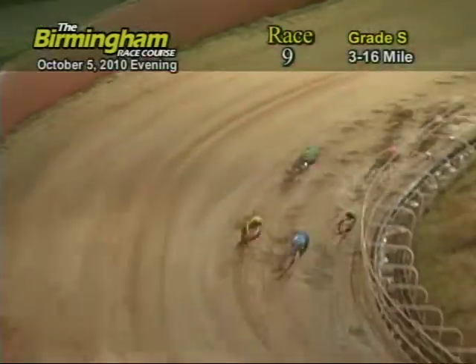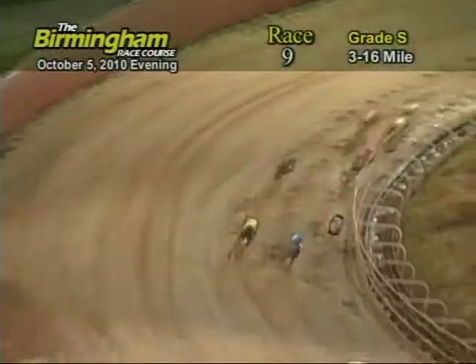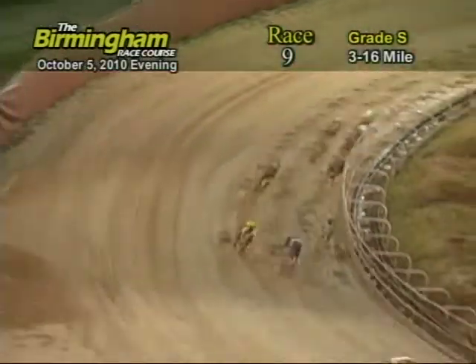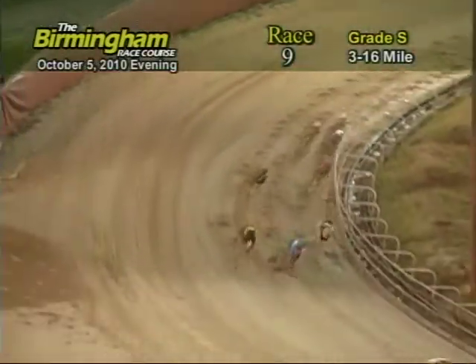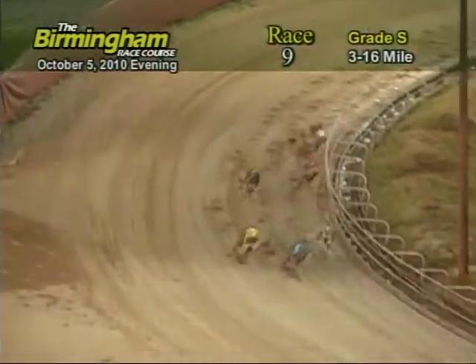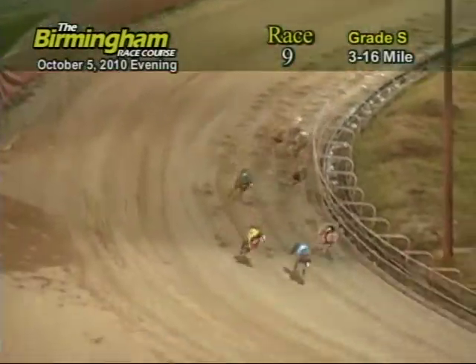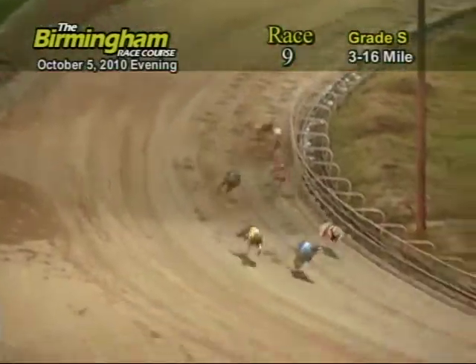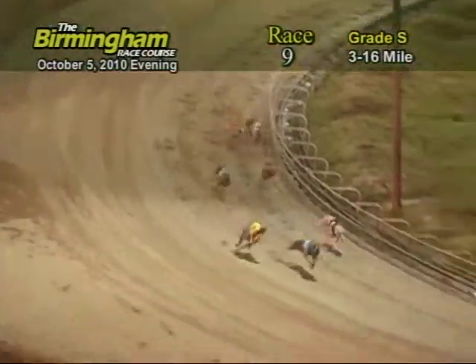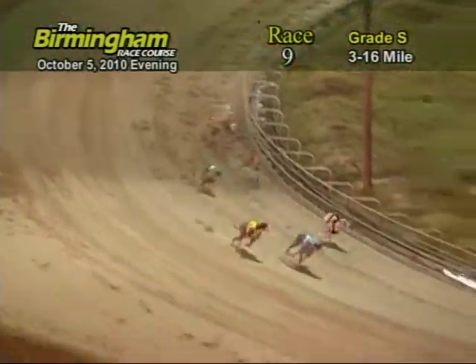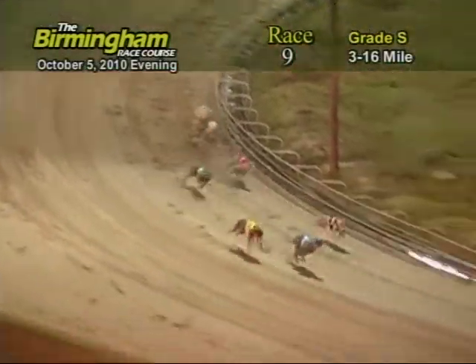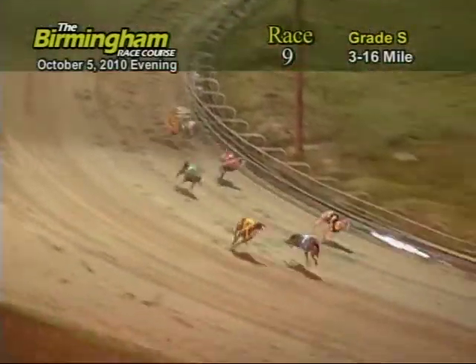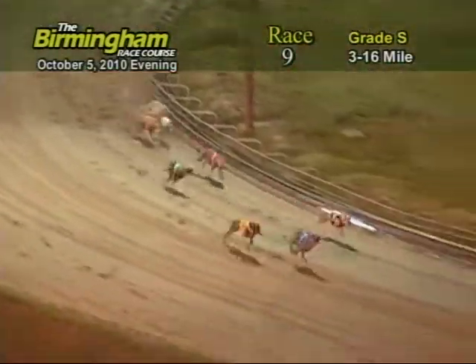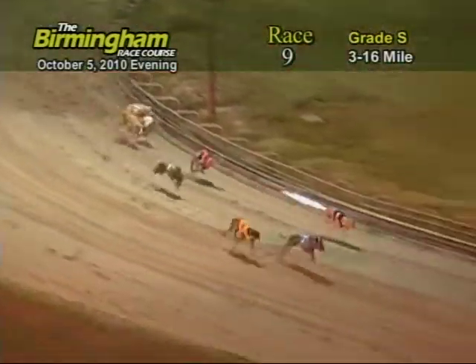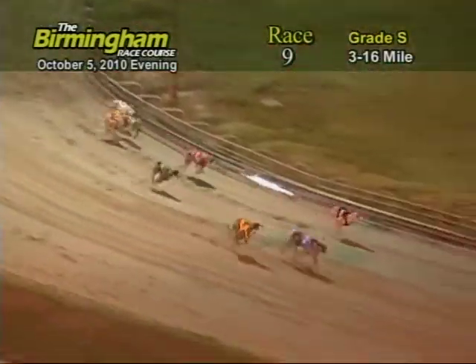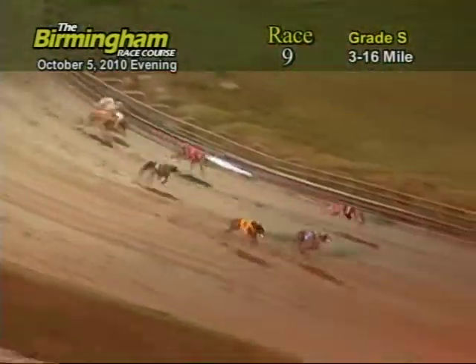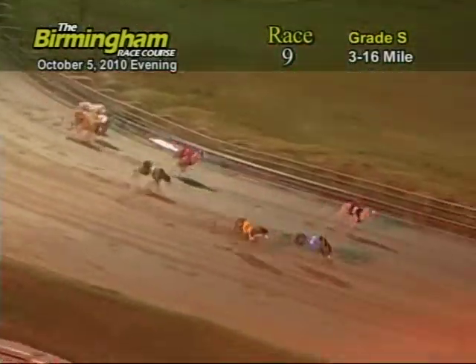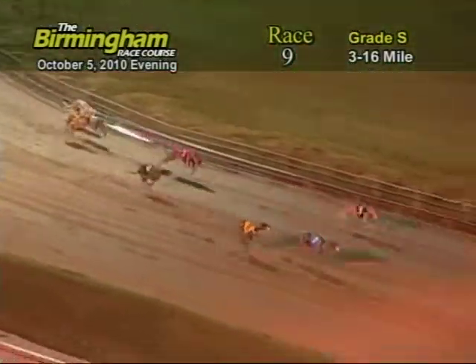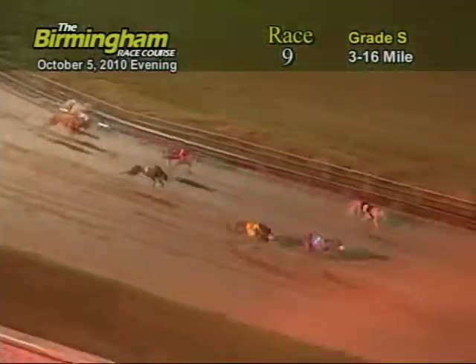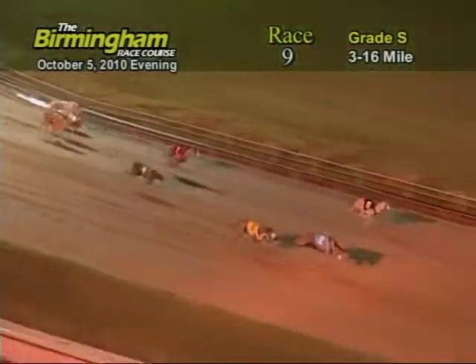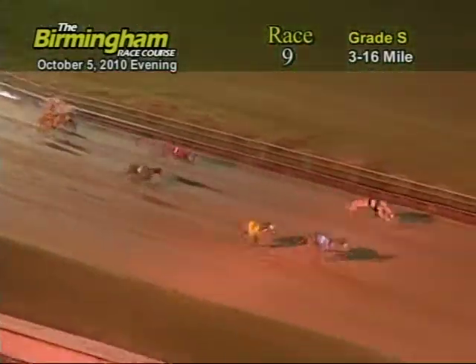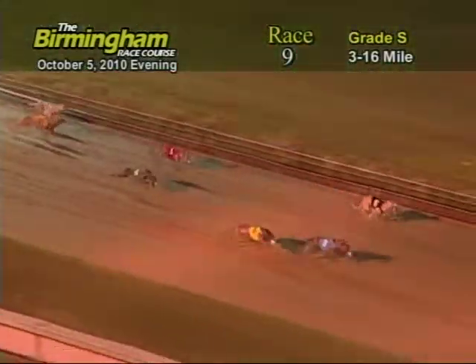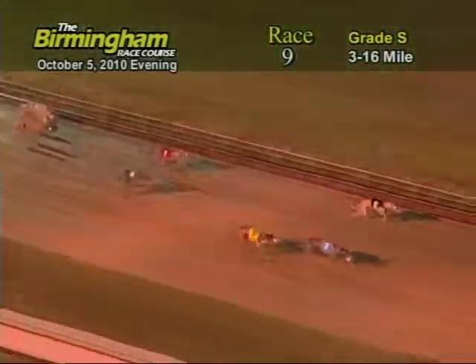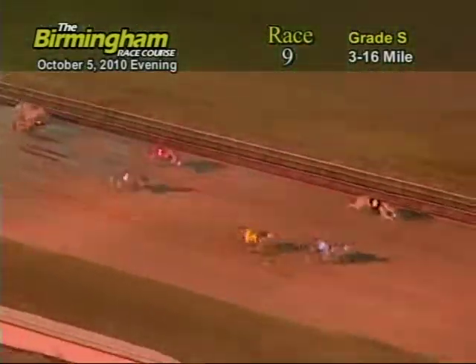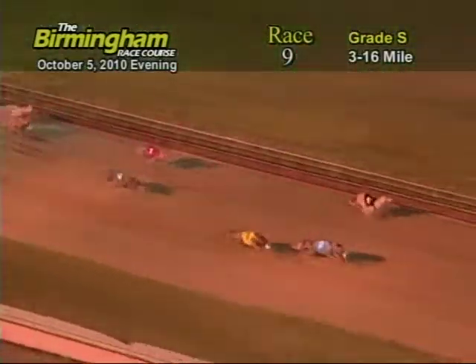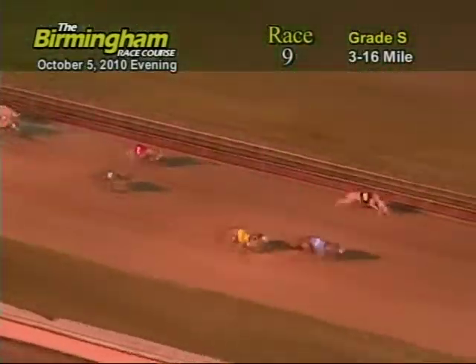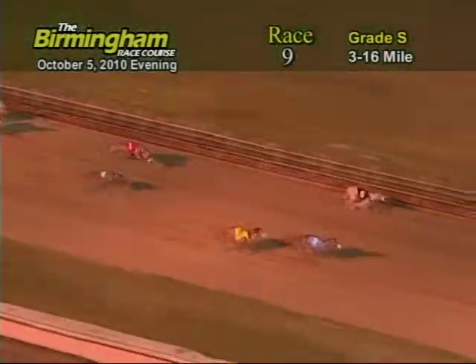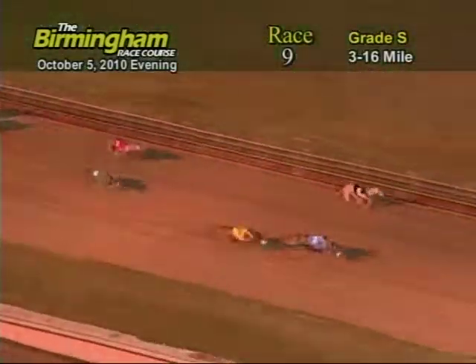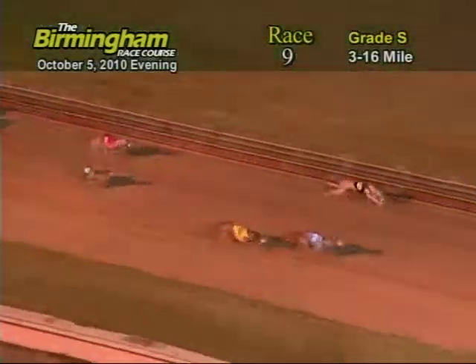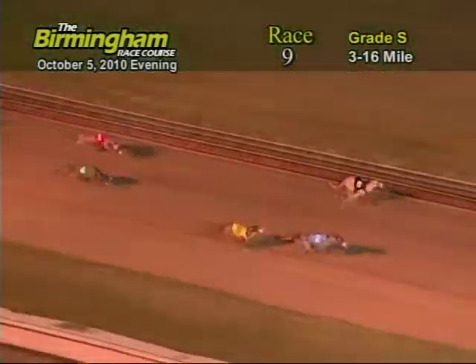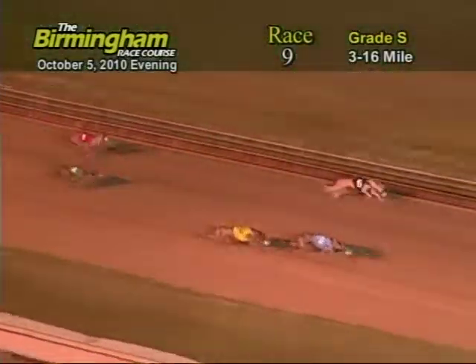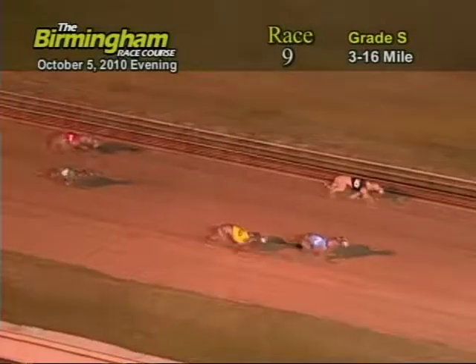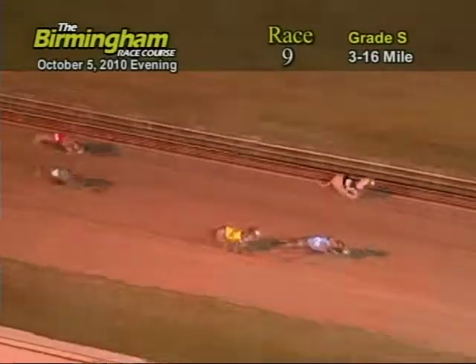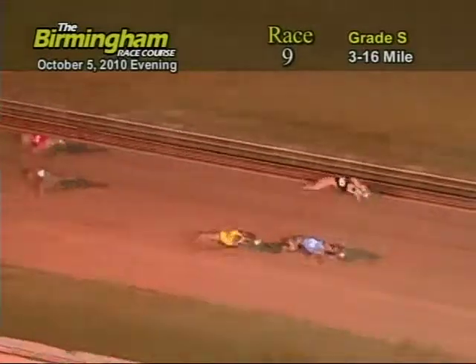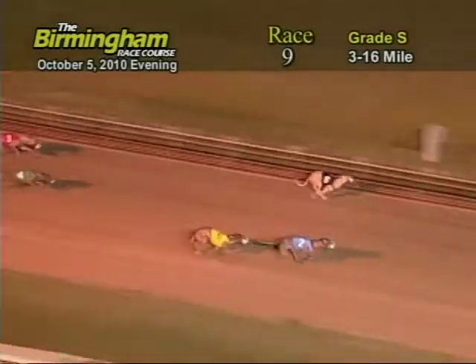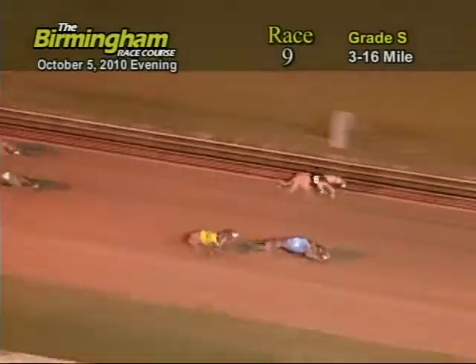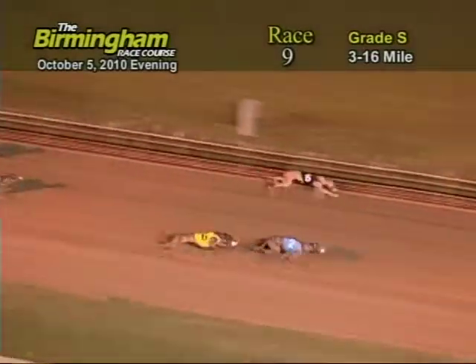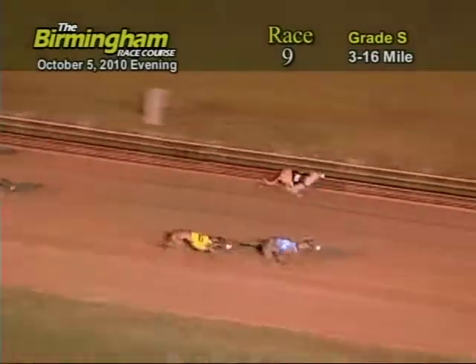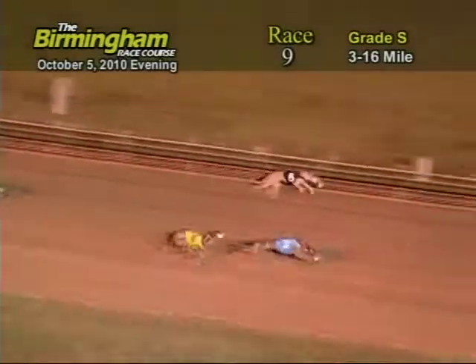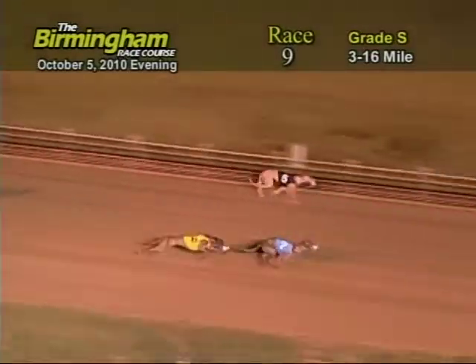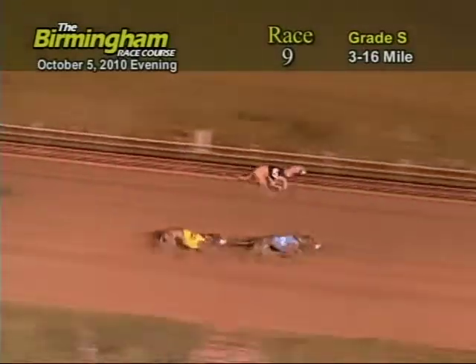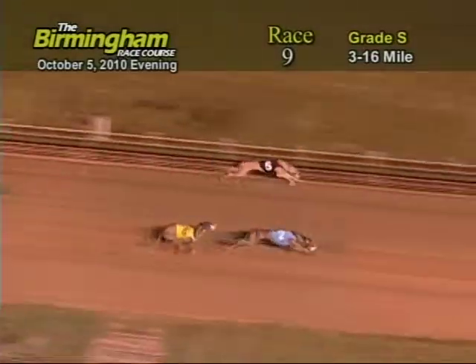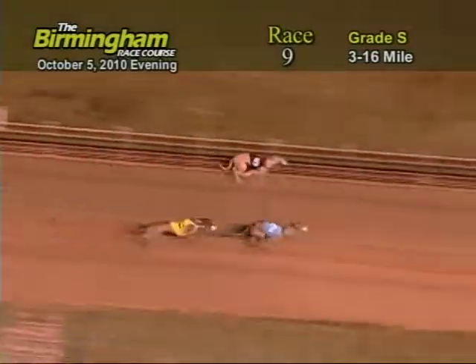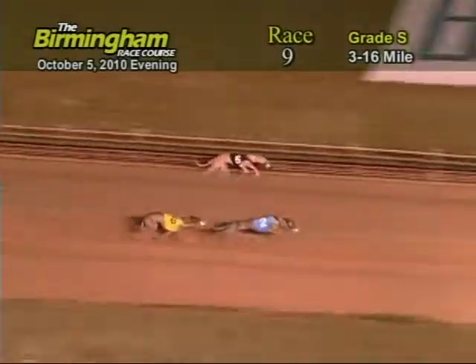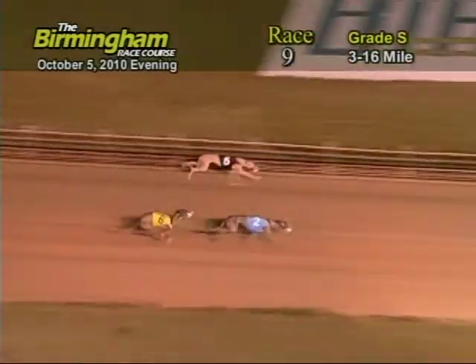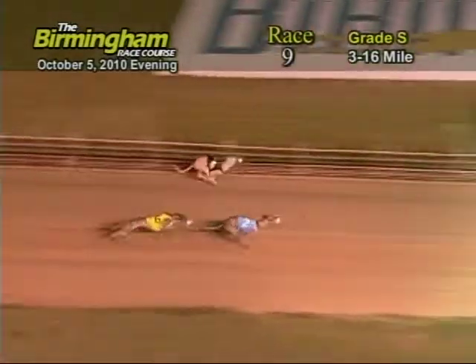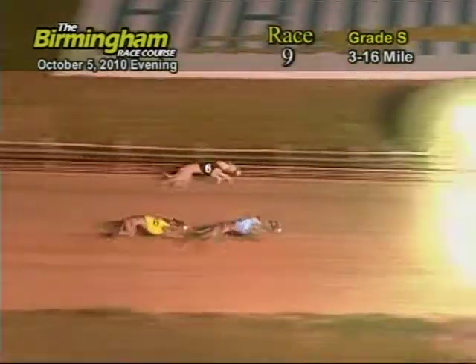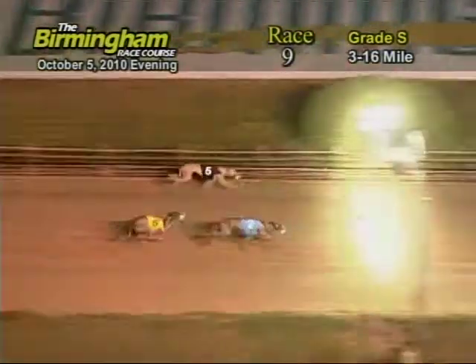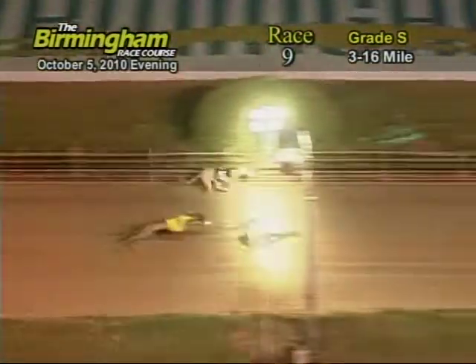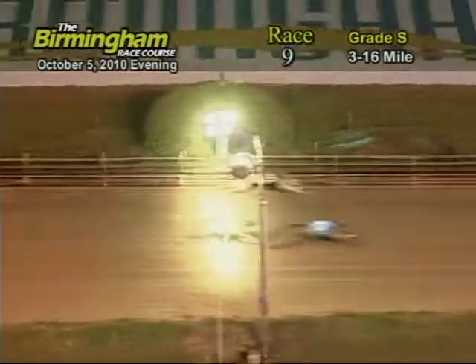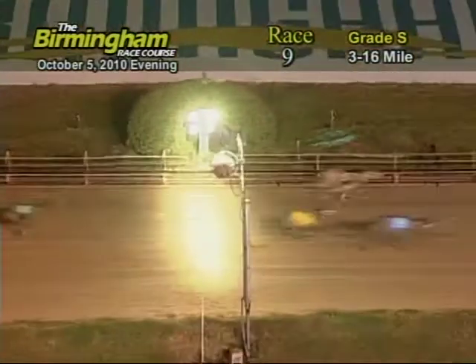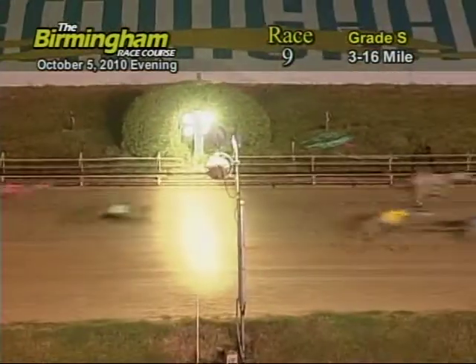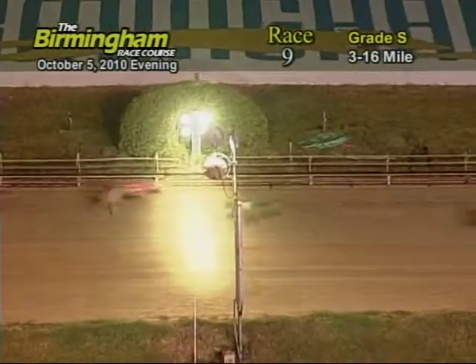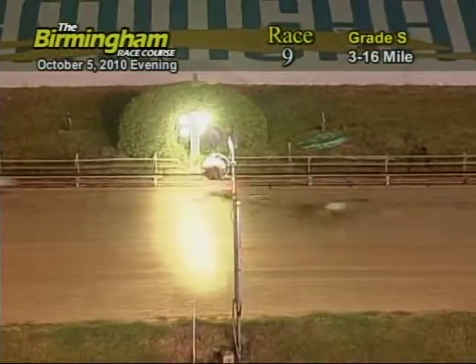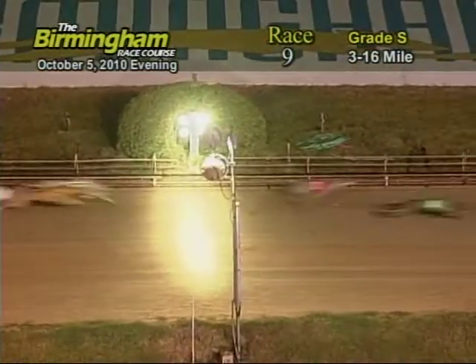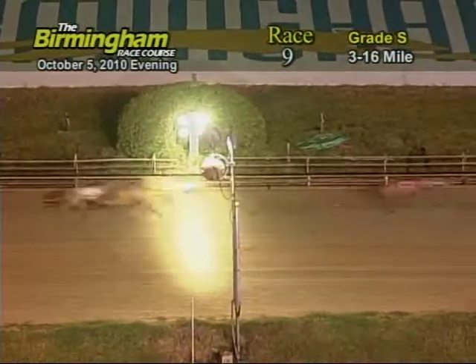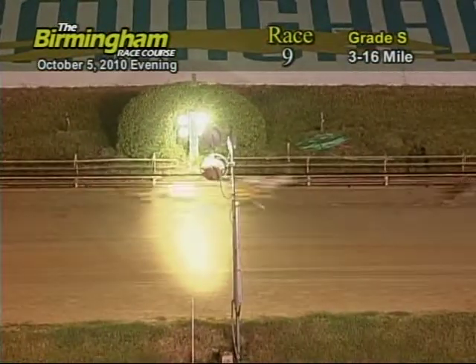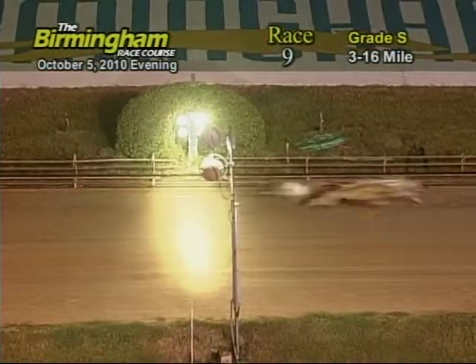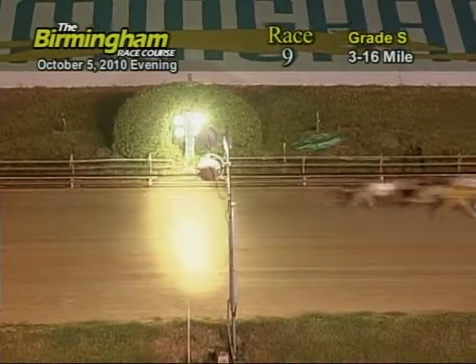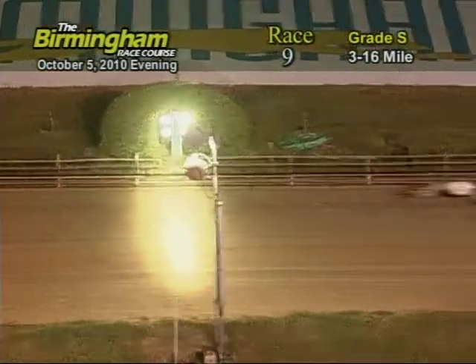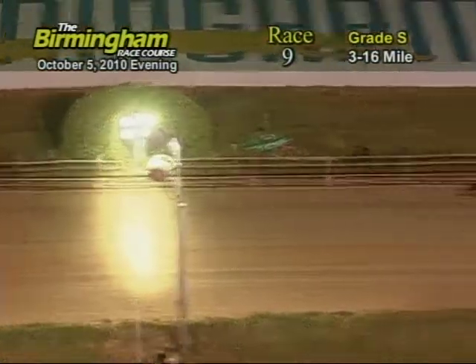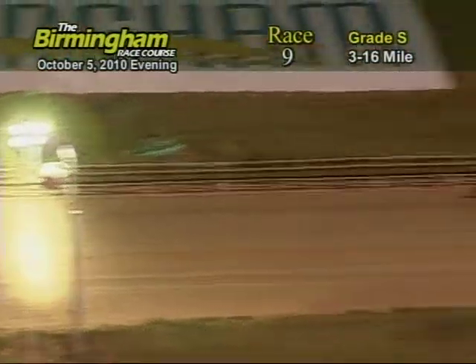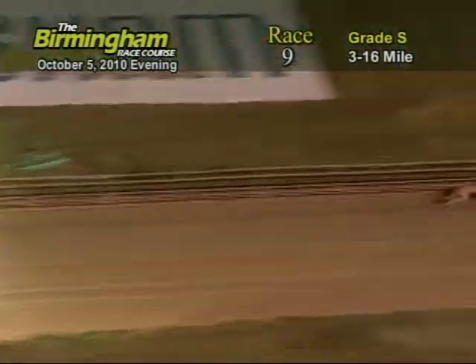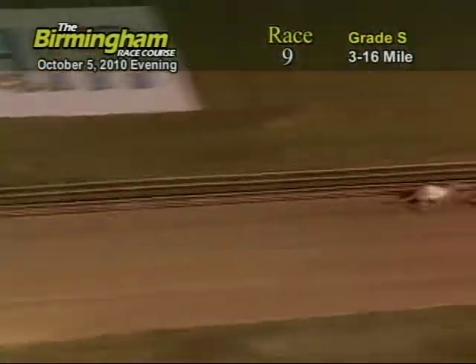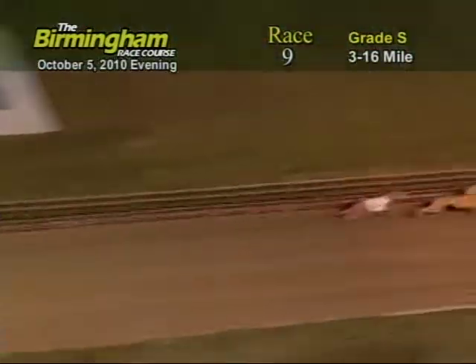As the greyhounds race up the front stretch, 2 still has the lead. But here comes the 5 as they race for home. It's going to be 2, 5, 6, 4.